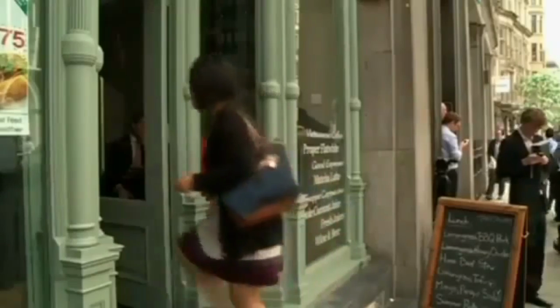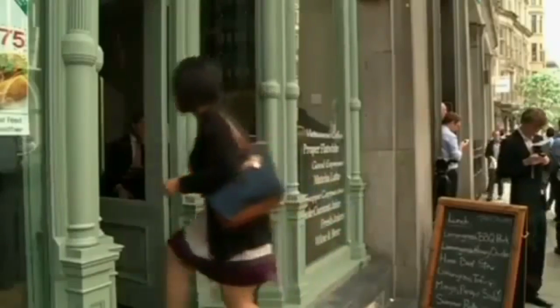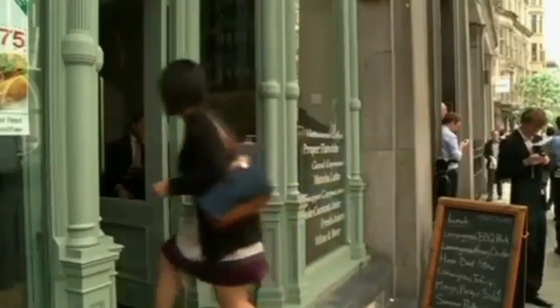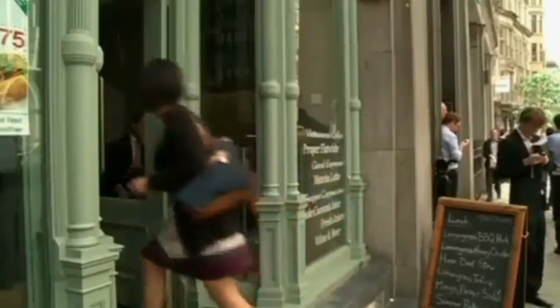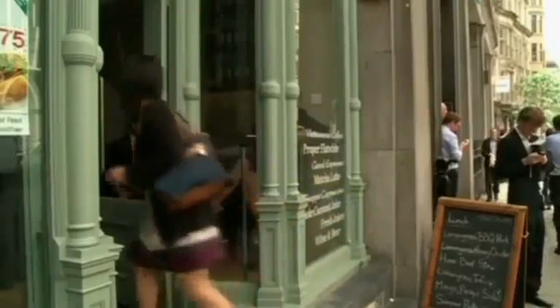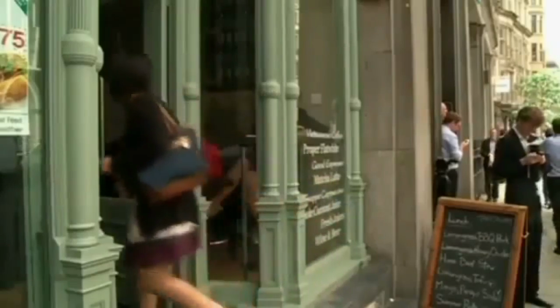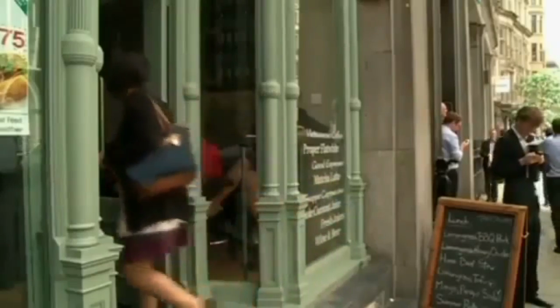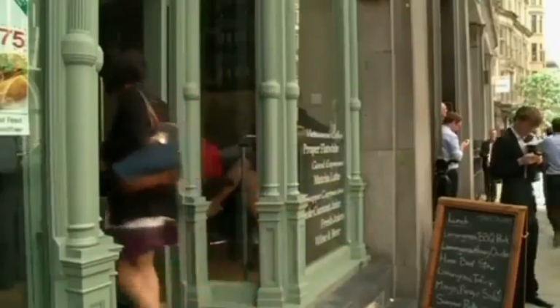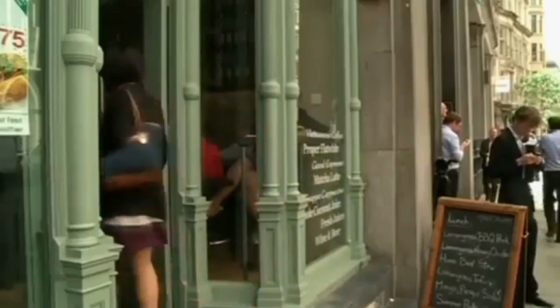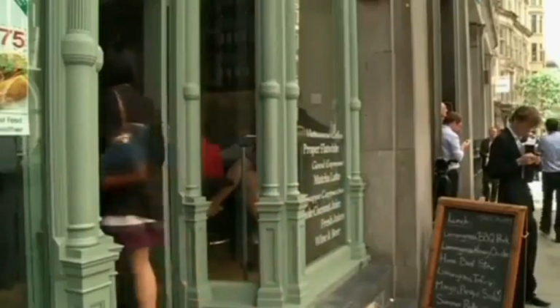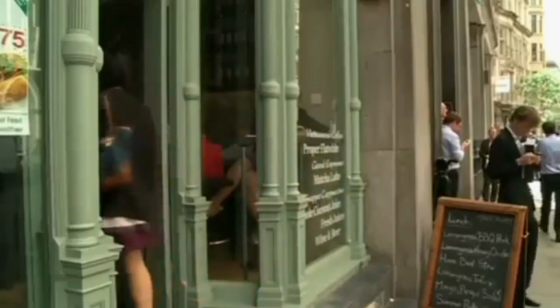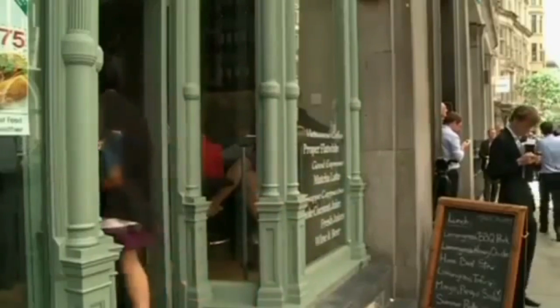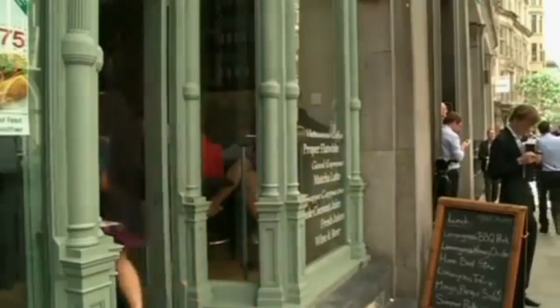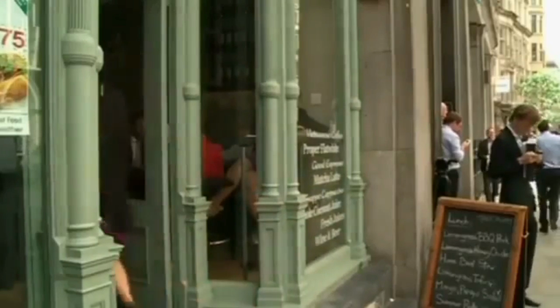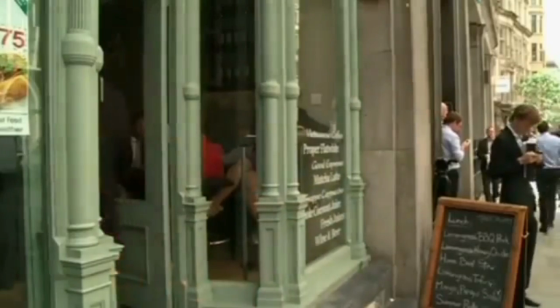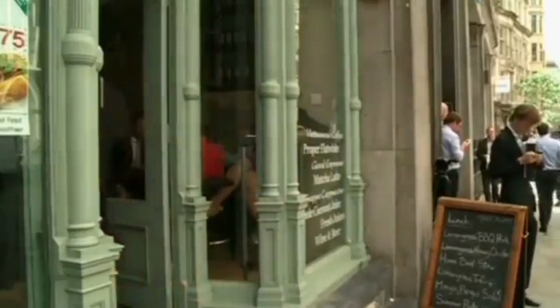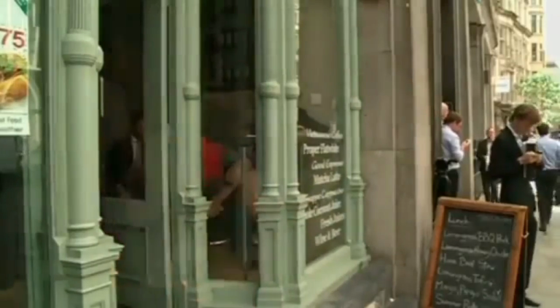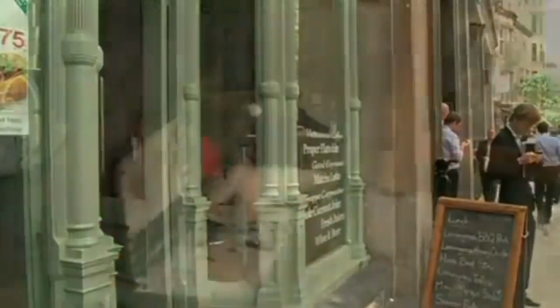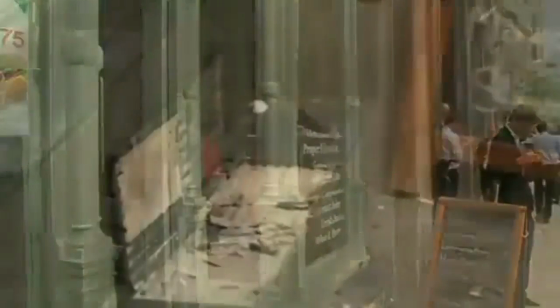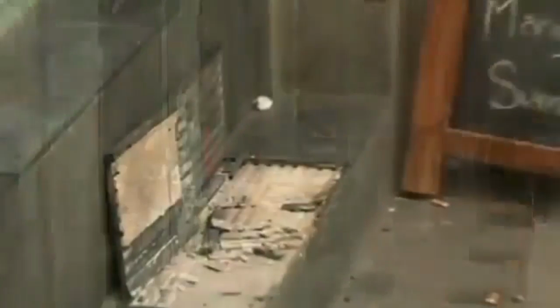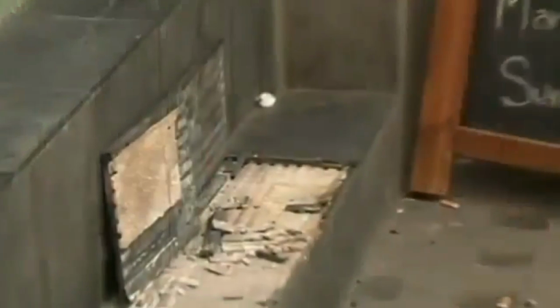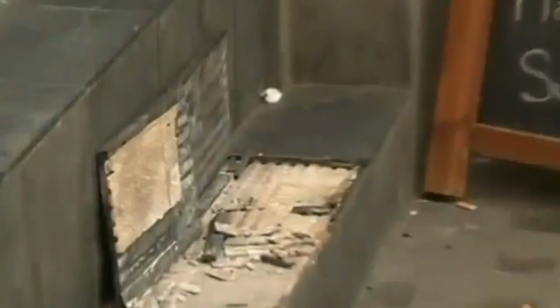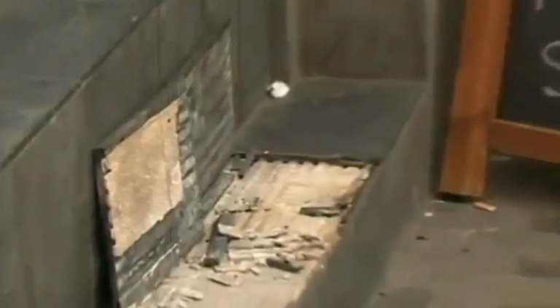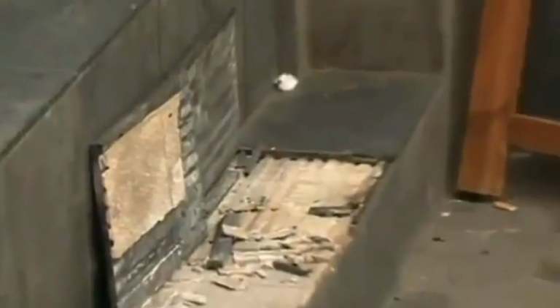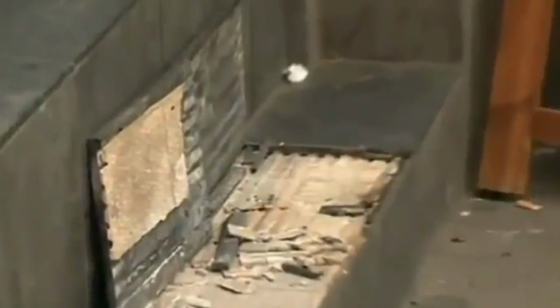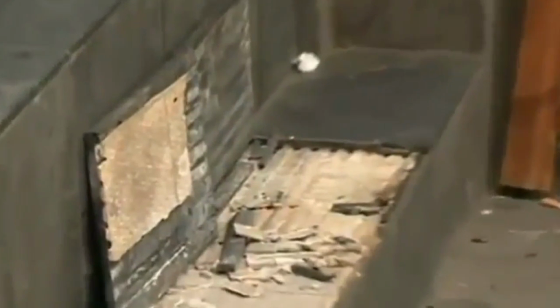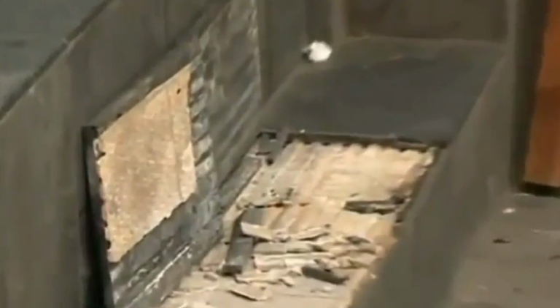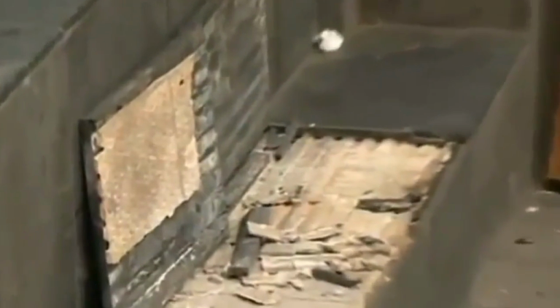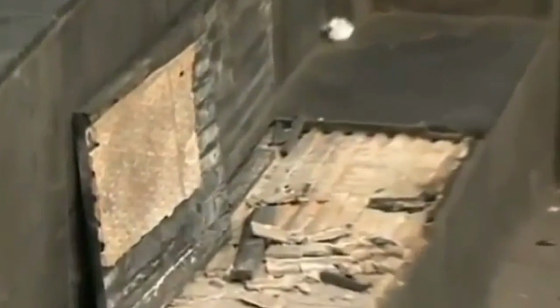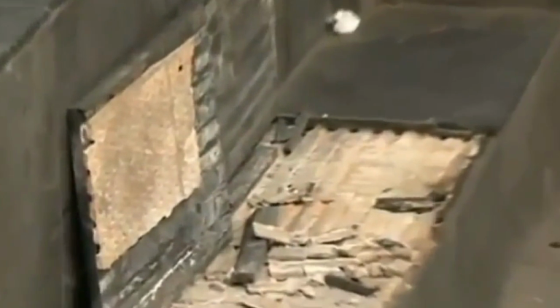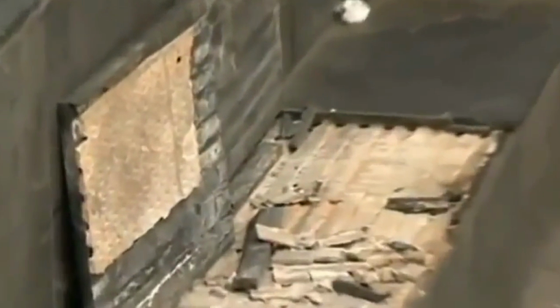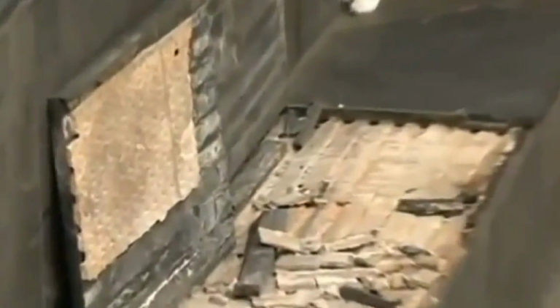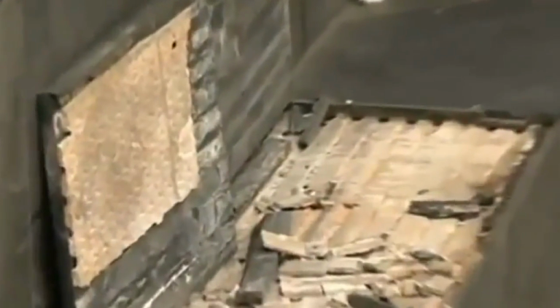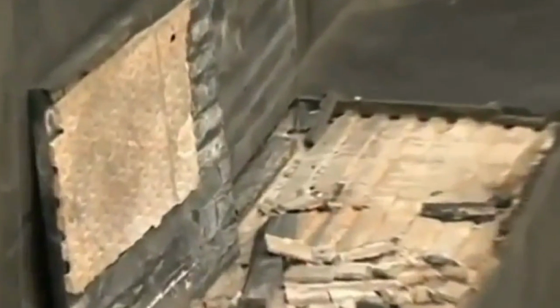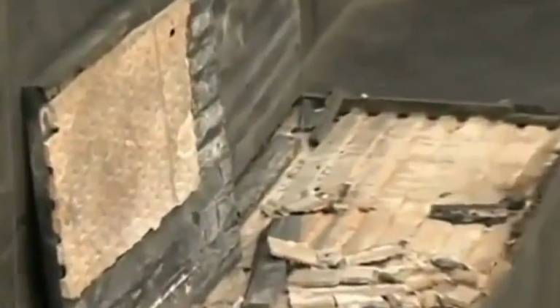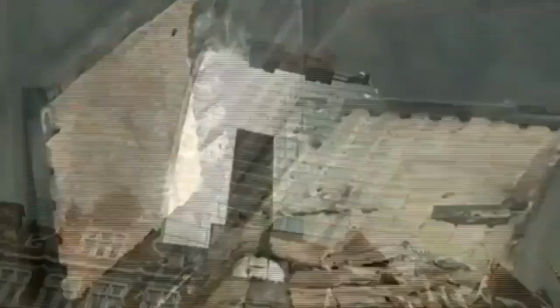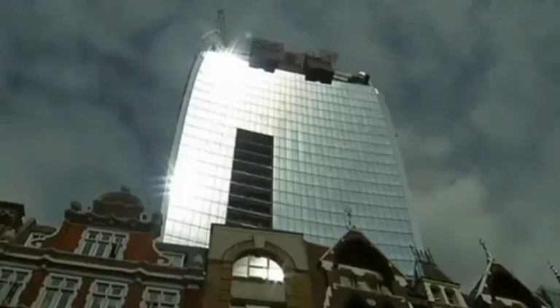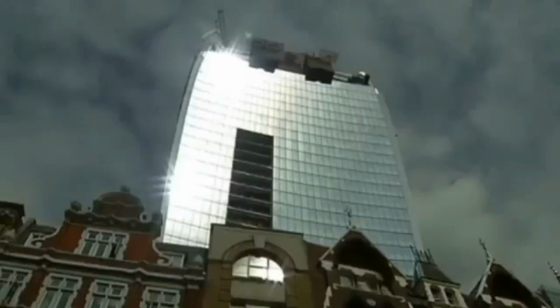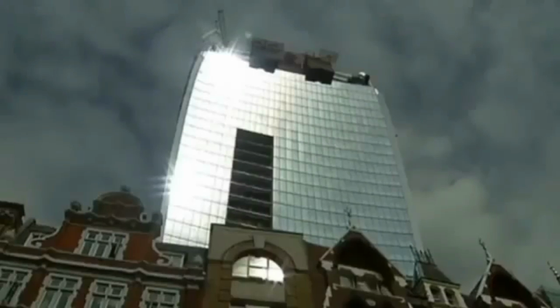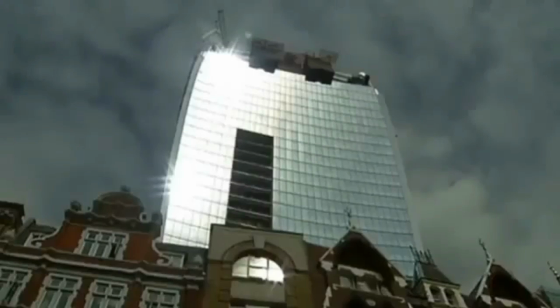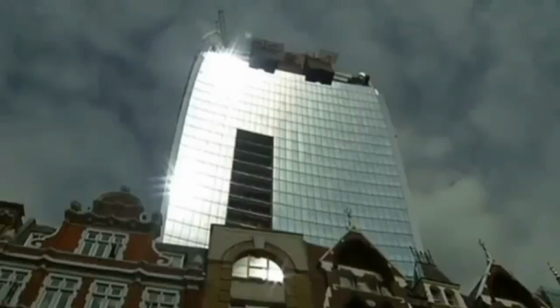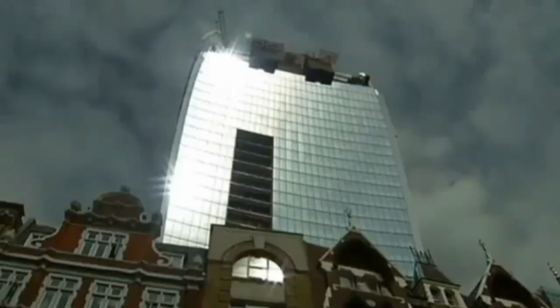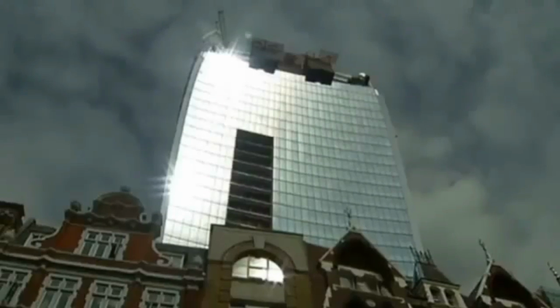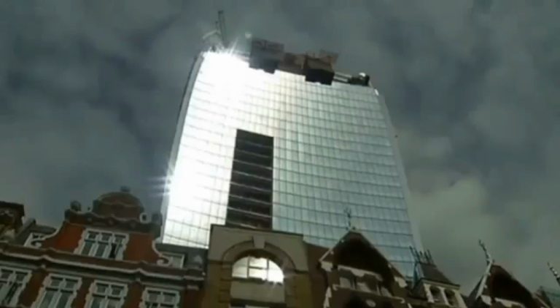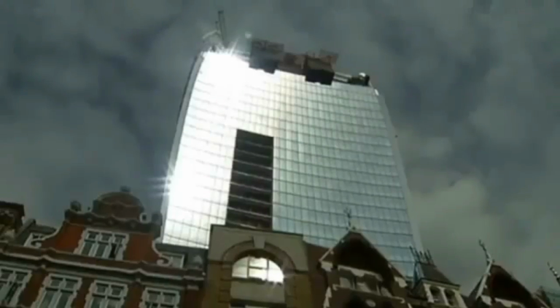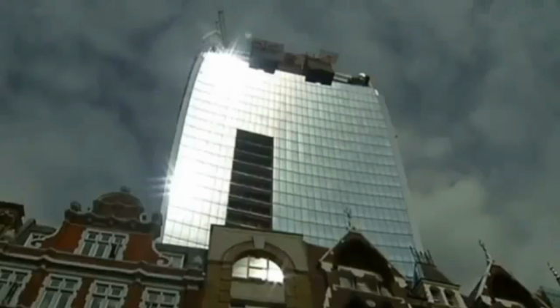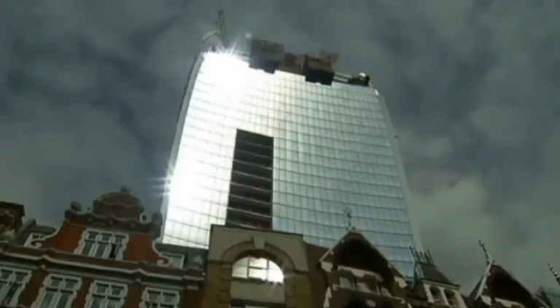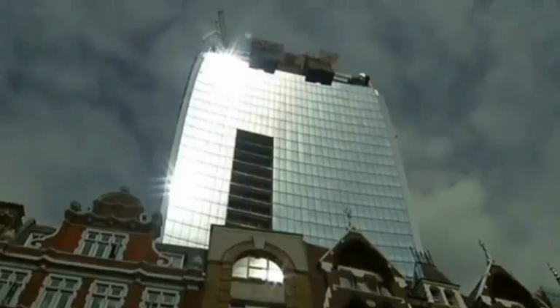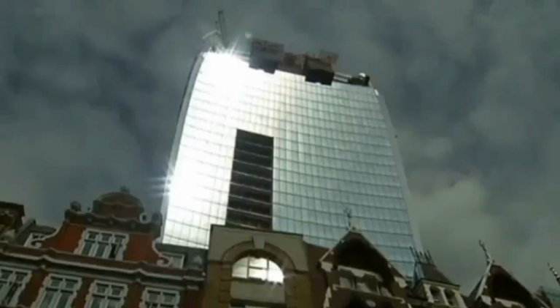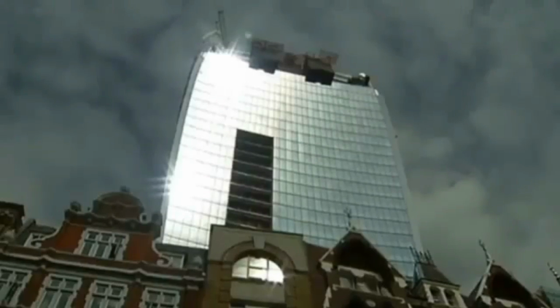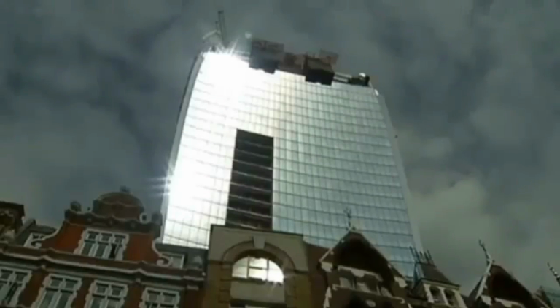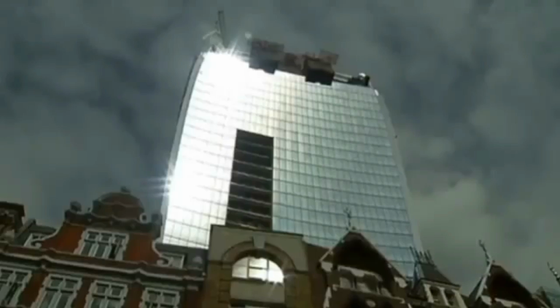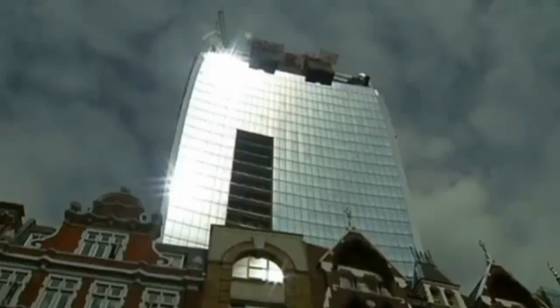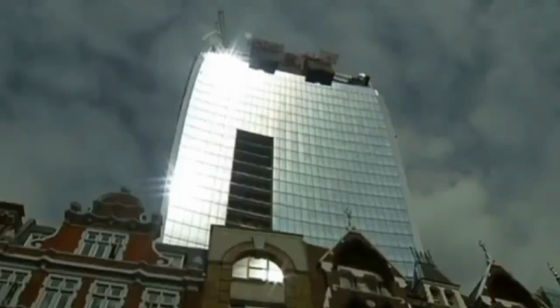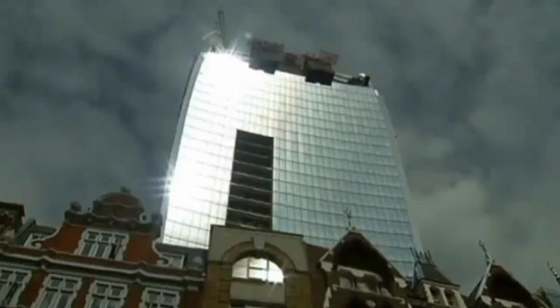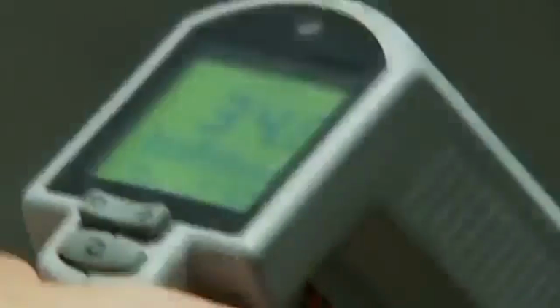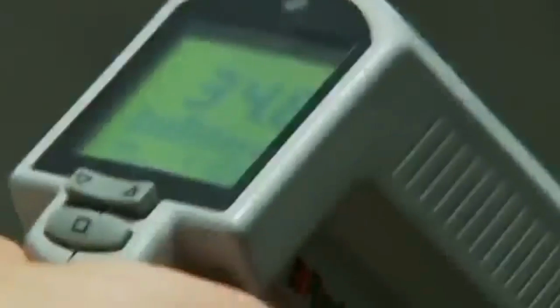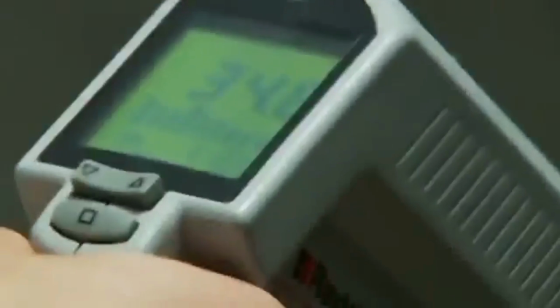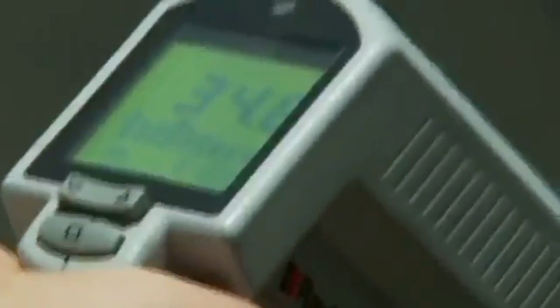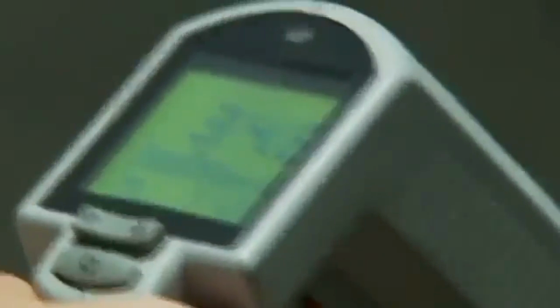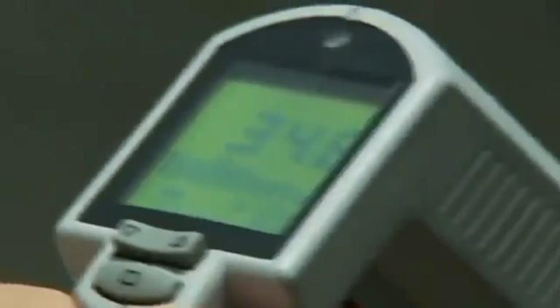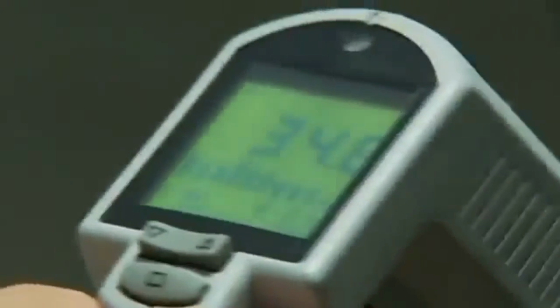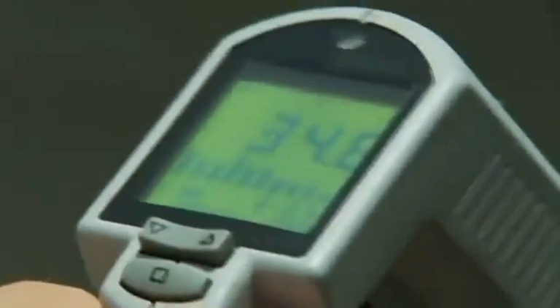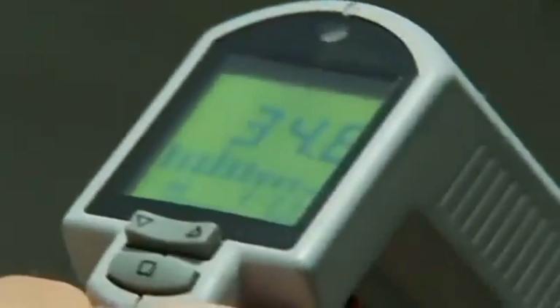This restaurant has suffered a melted chair and damaged tiles. The burning question, though, is how to solve the problem.